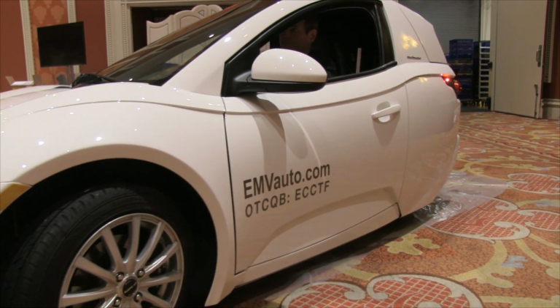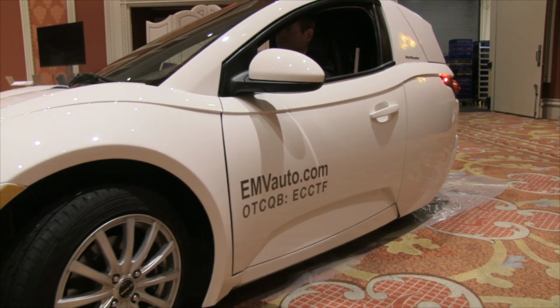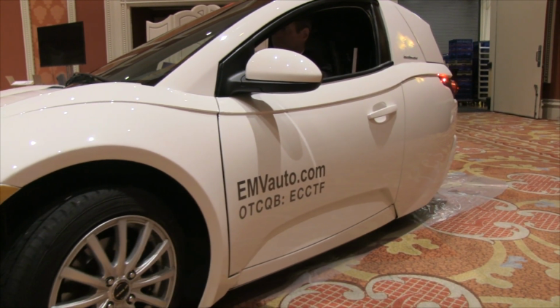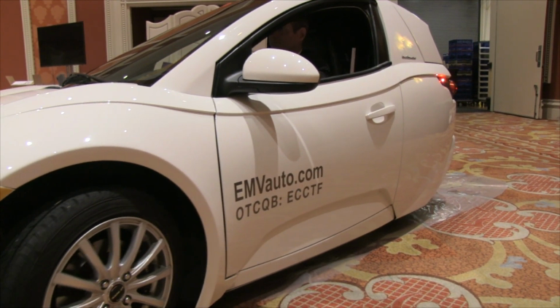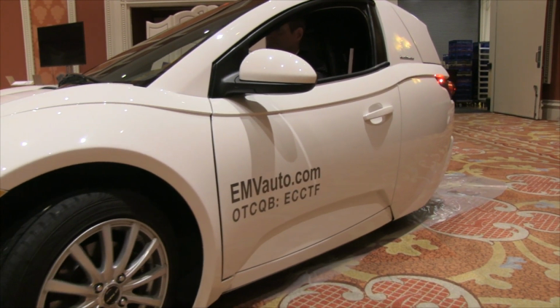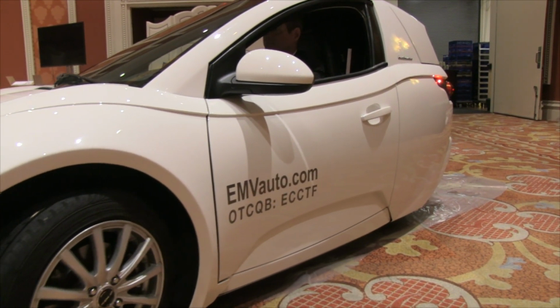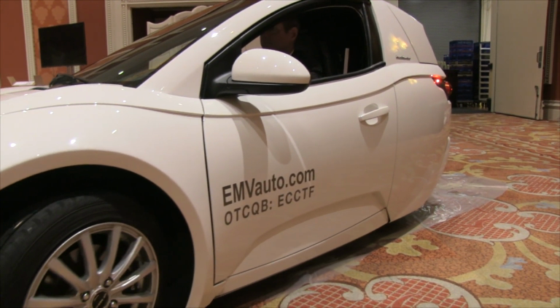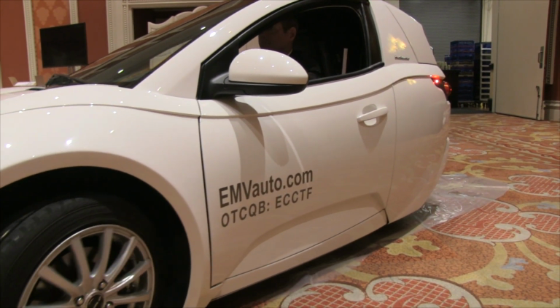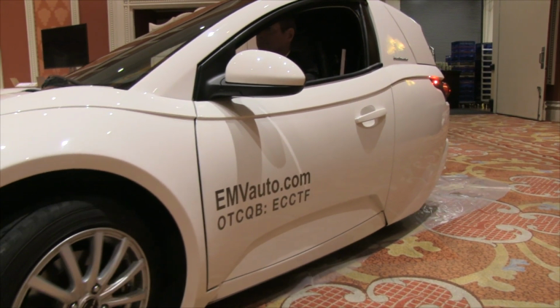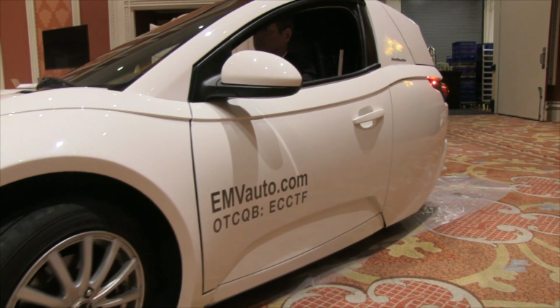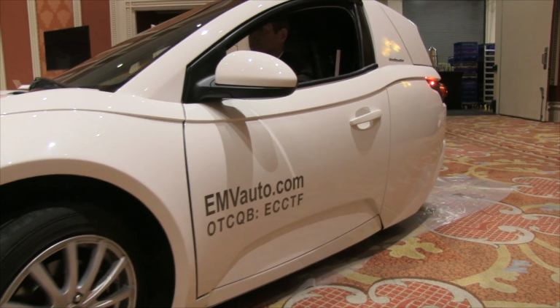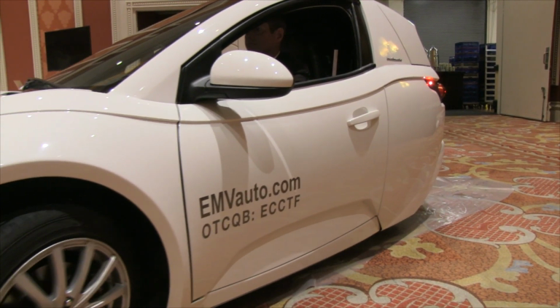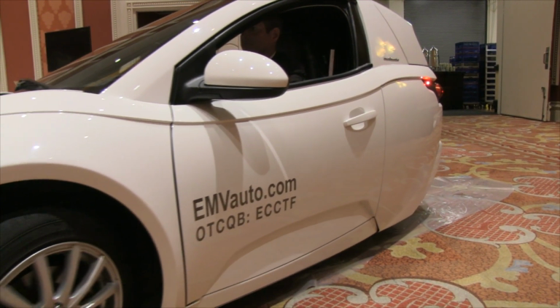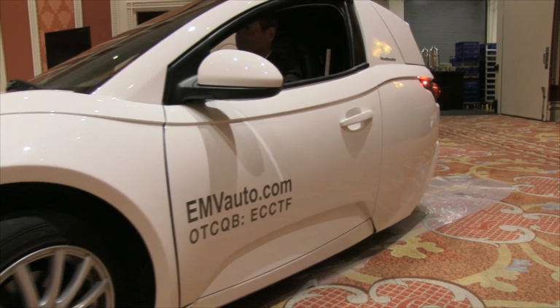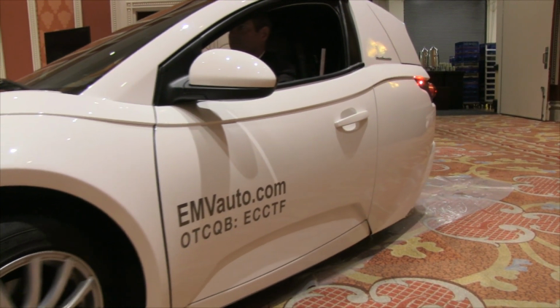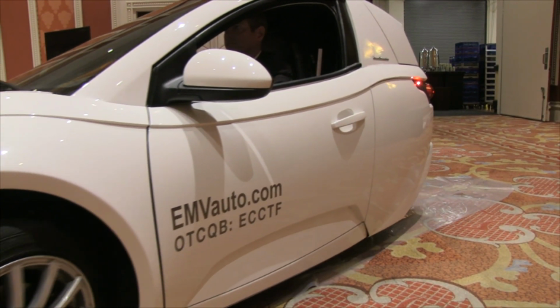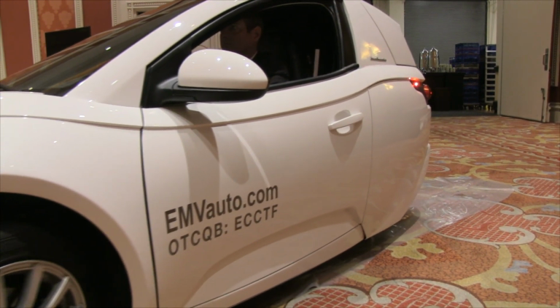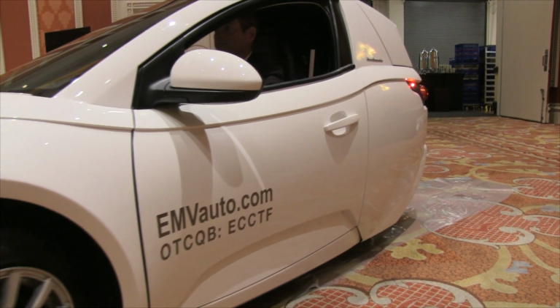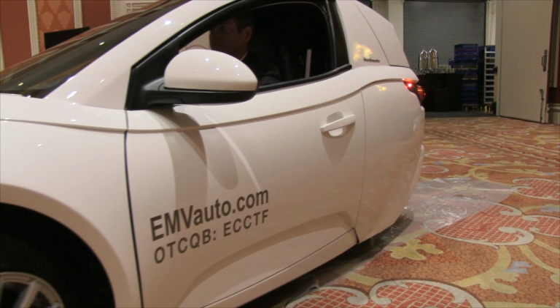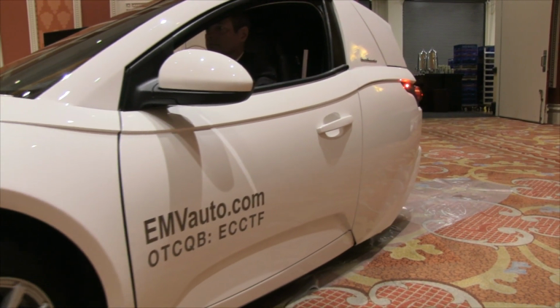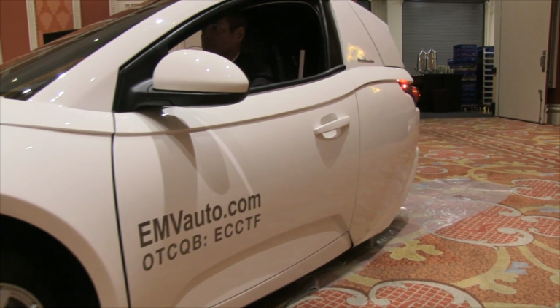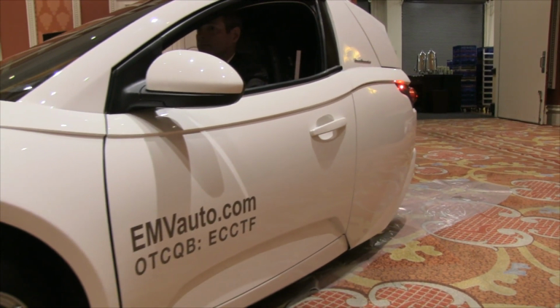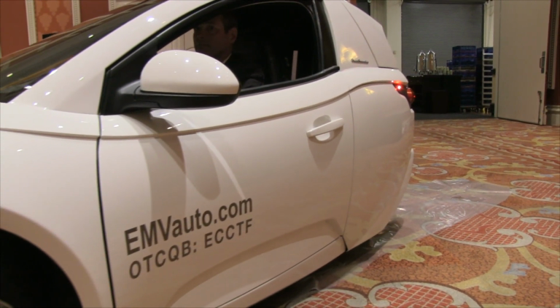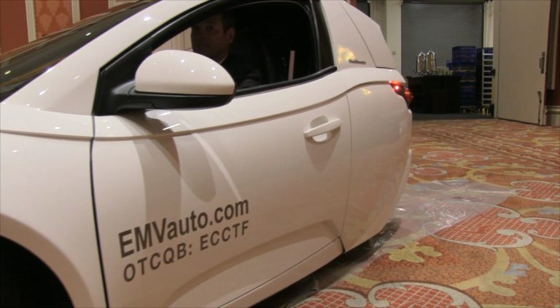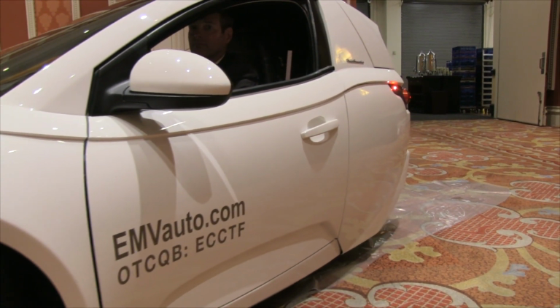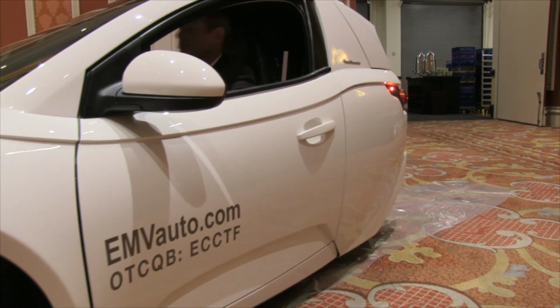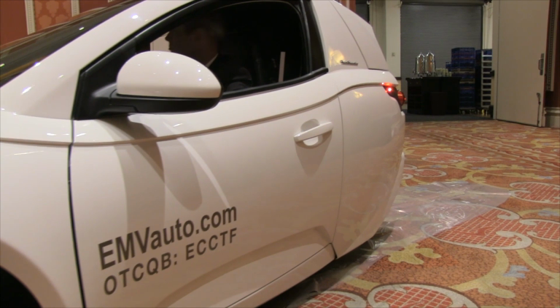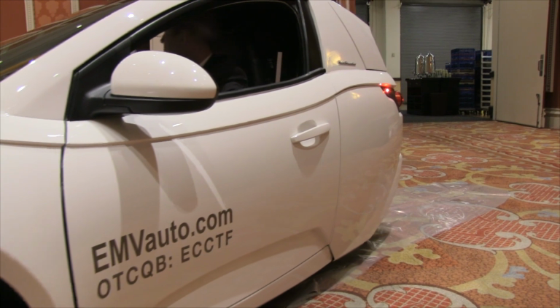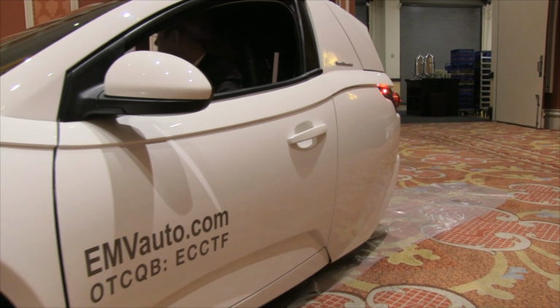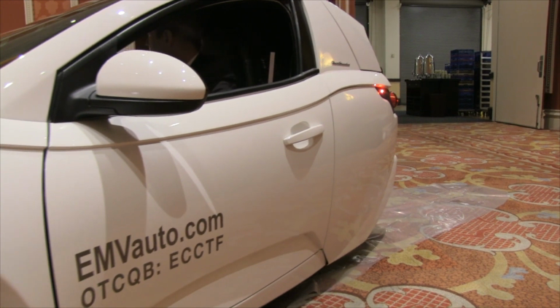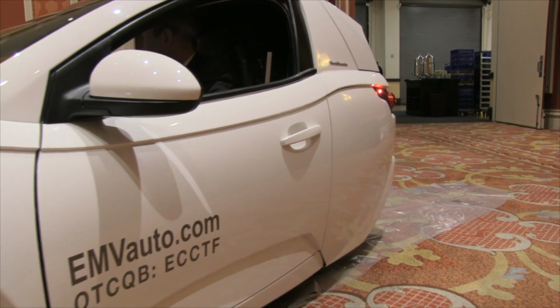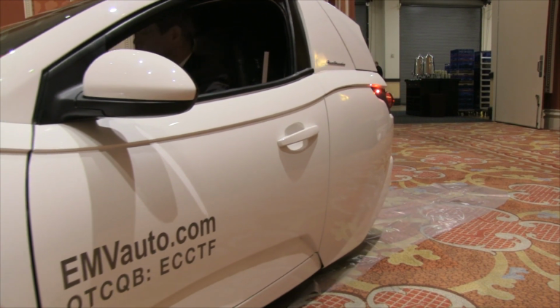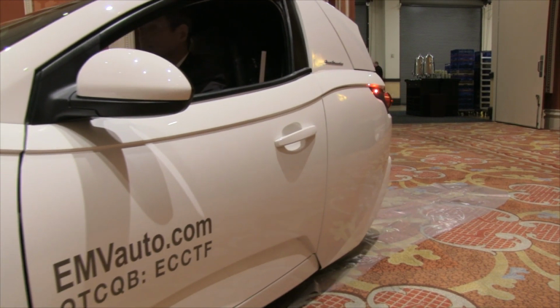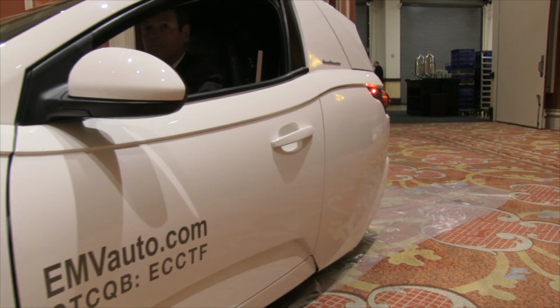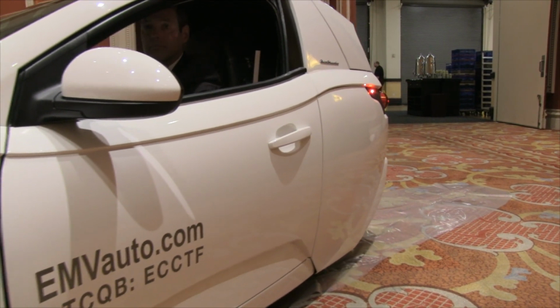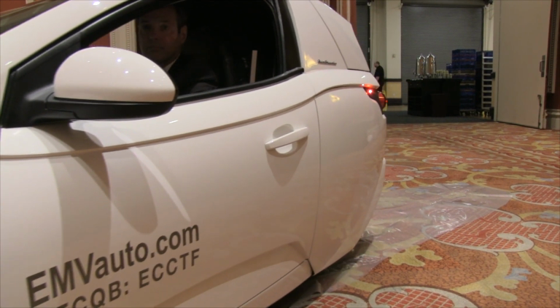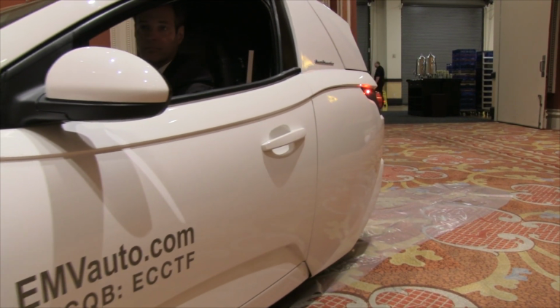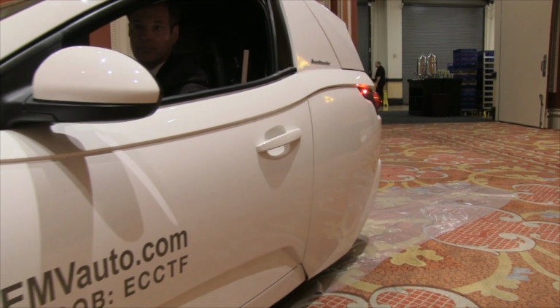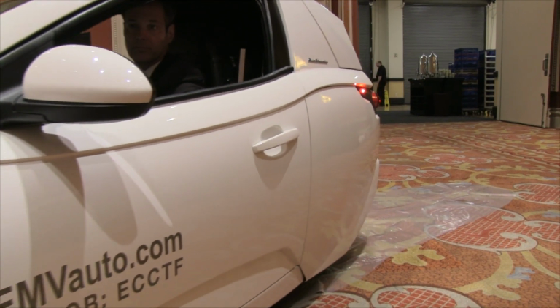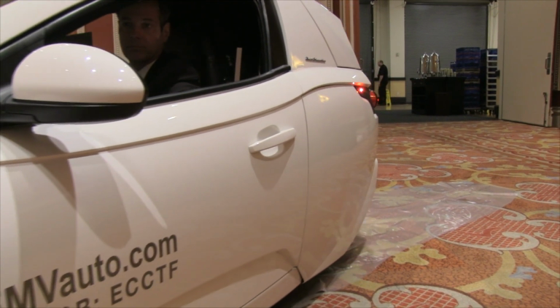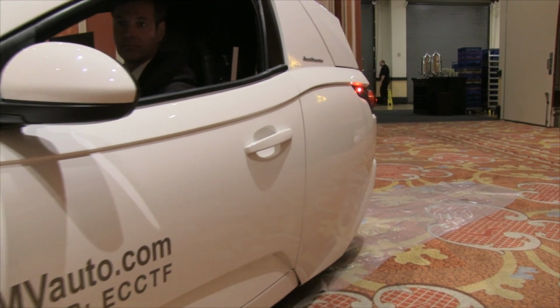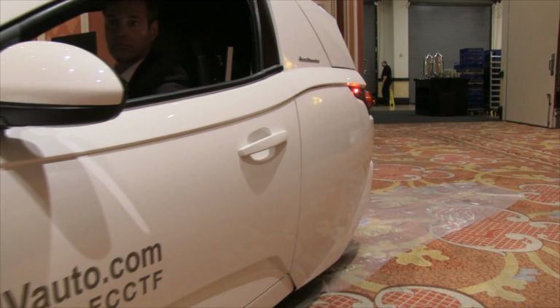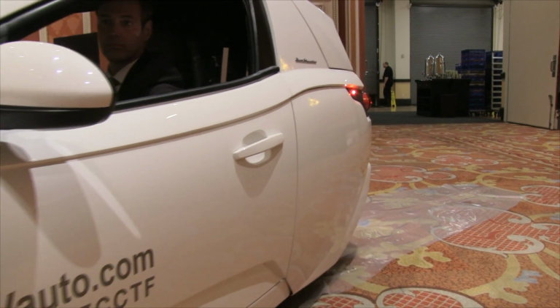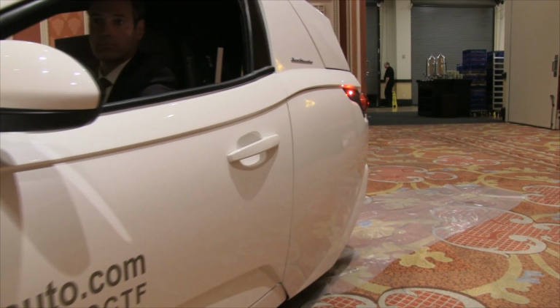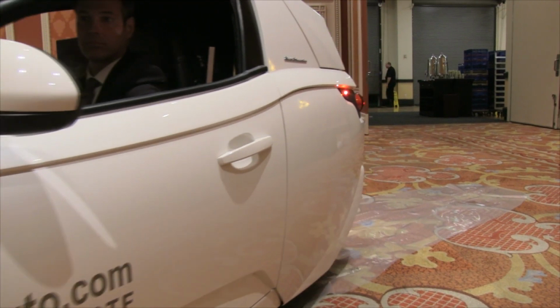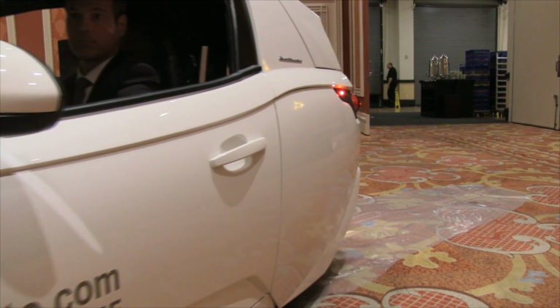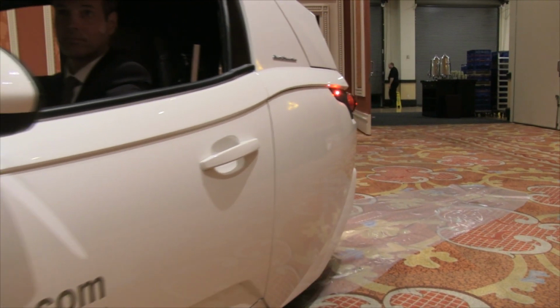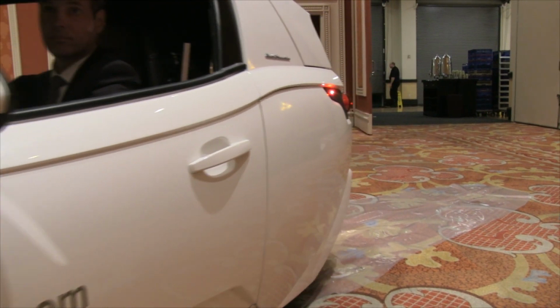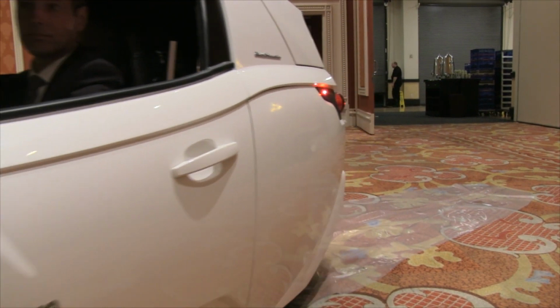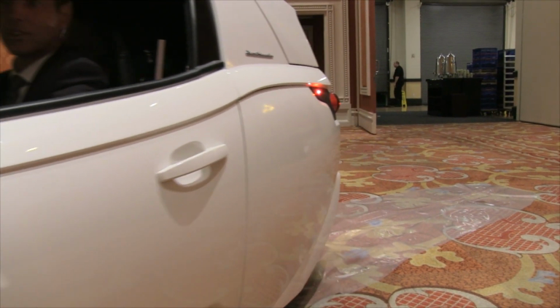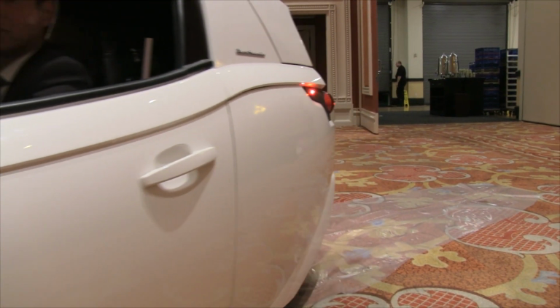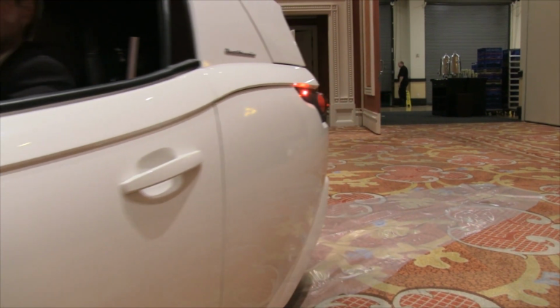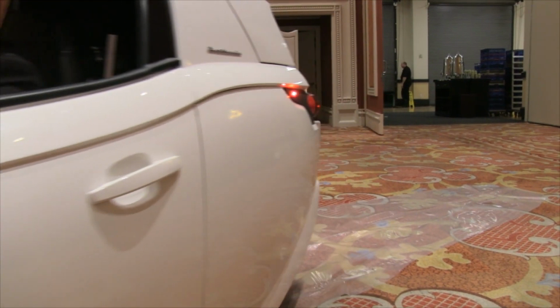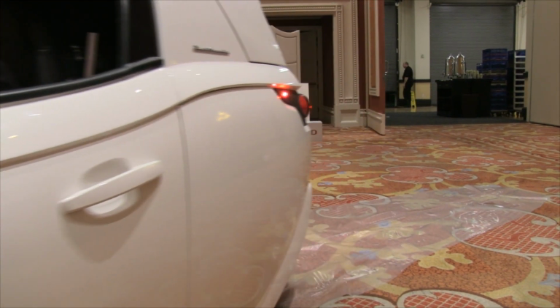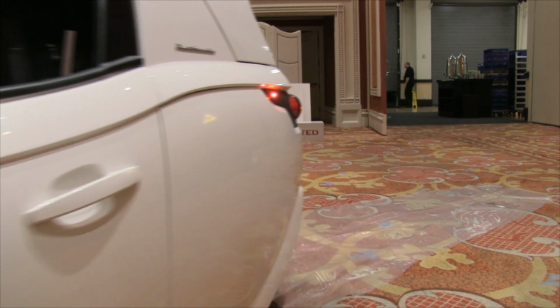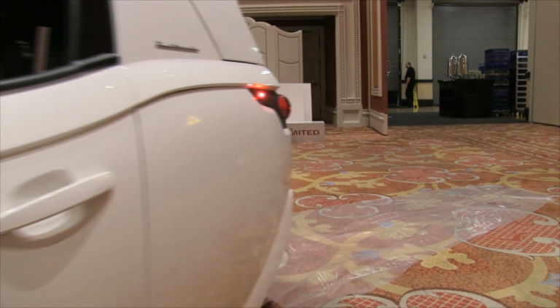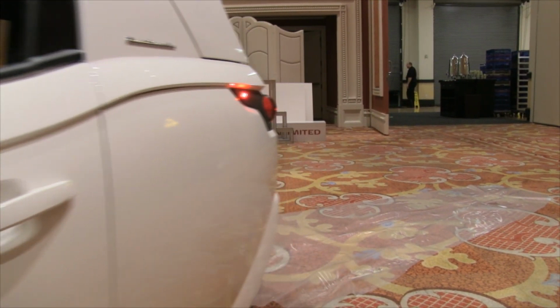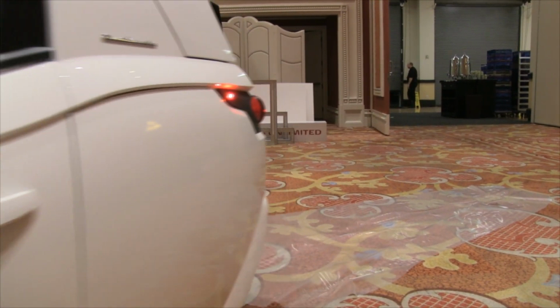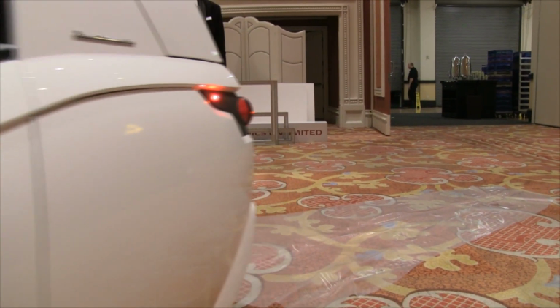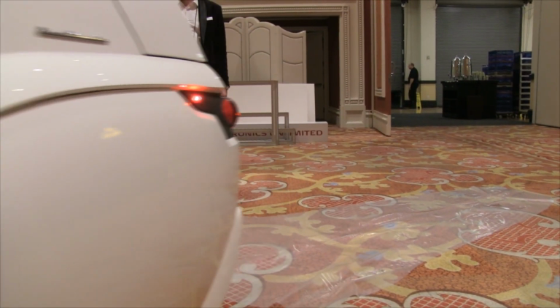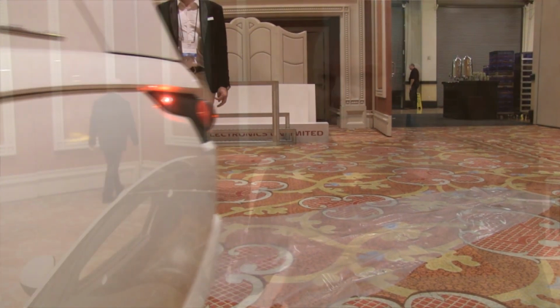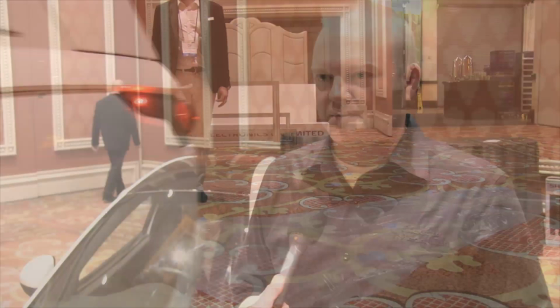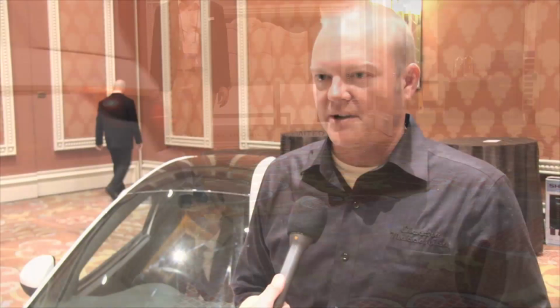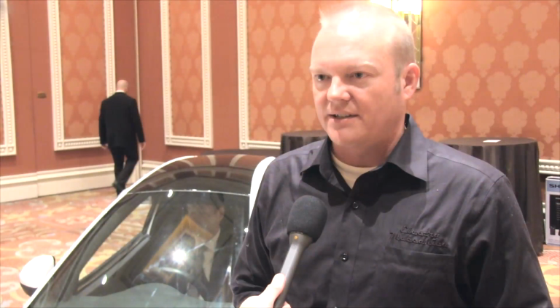It's got single rear wheel drive, front drive, front brakes, rear brakes — everything that you'd expect.